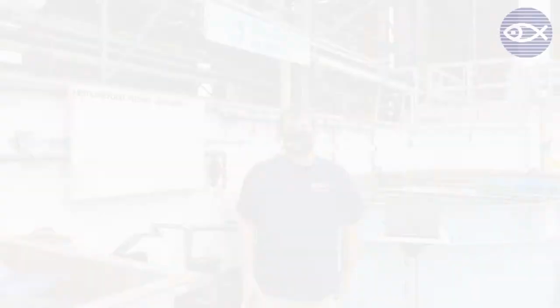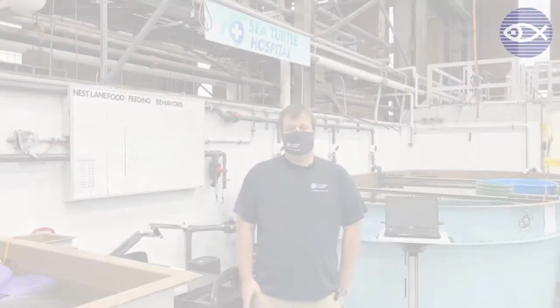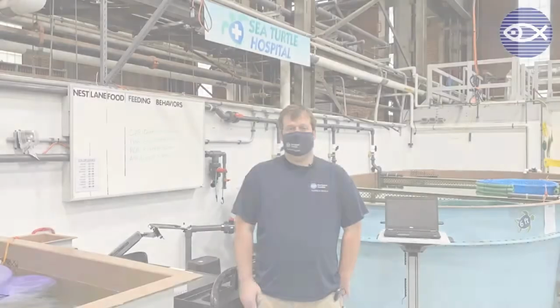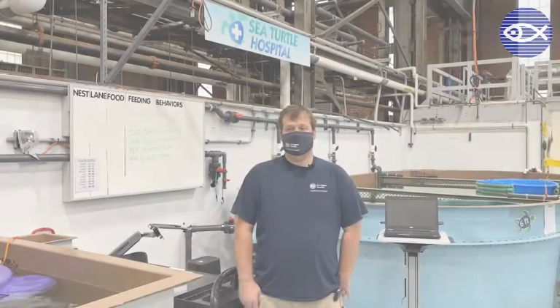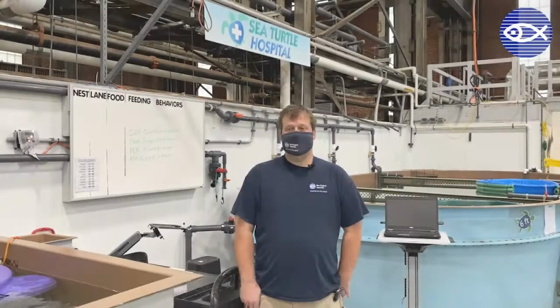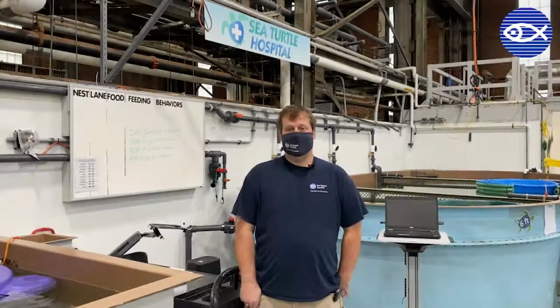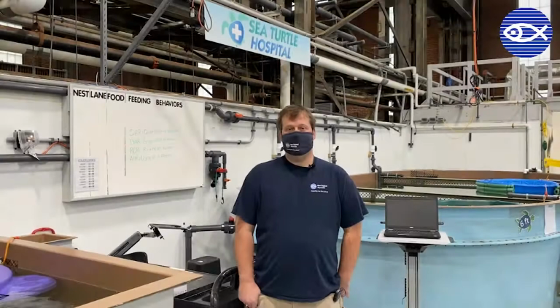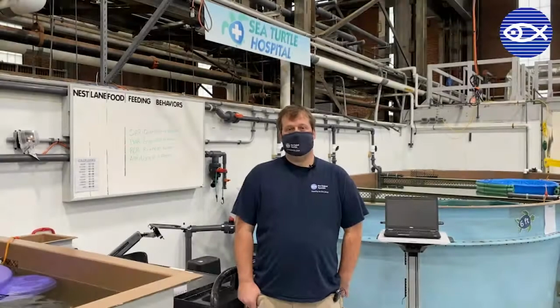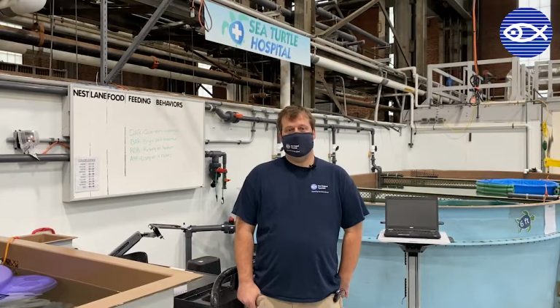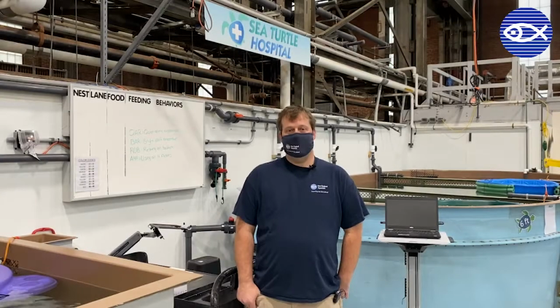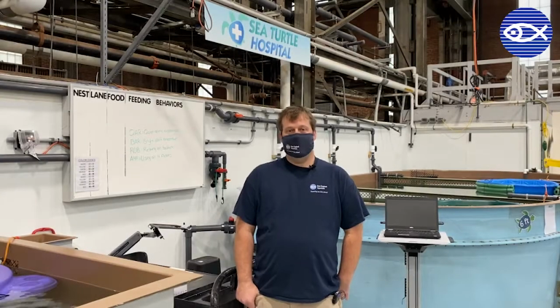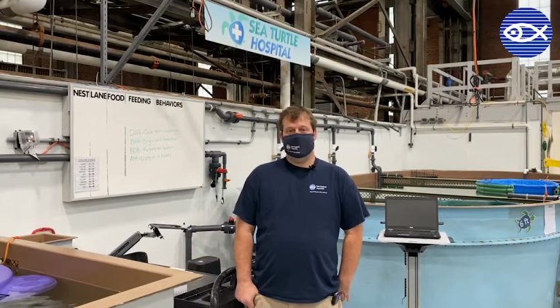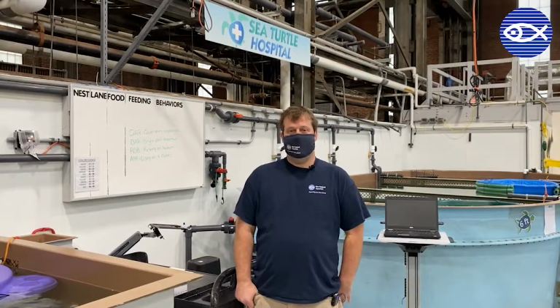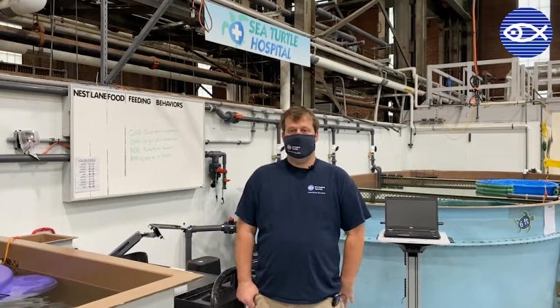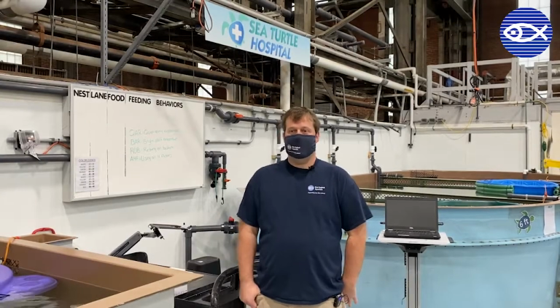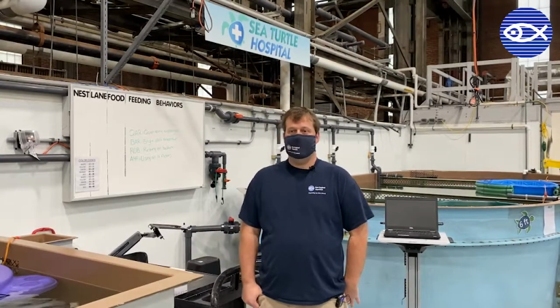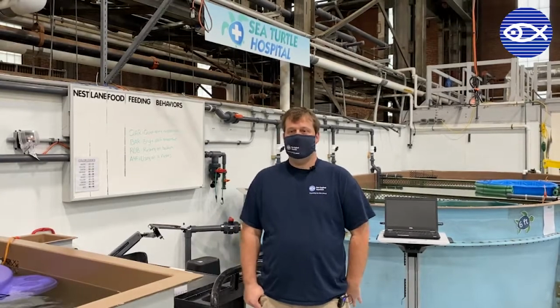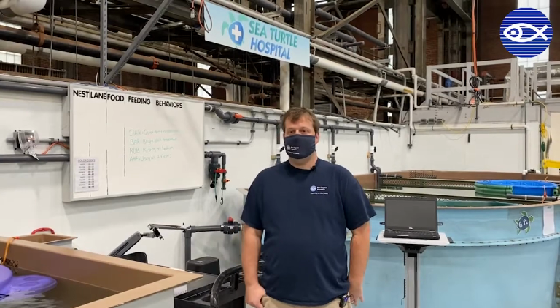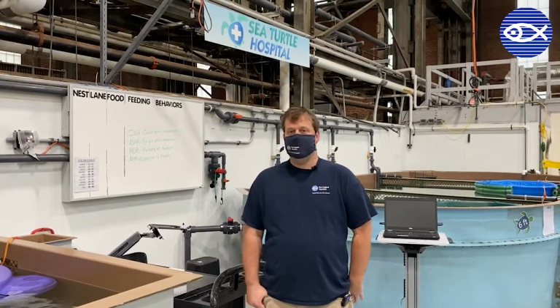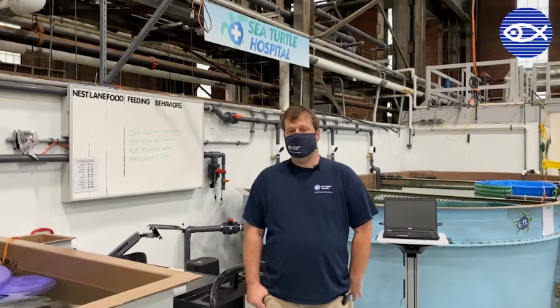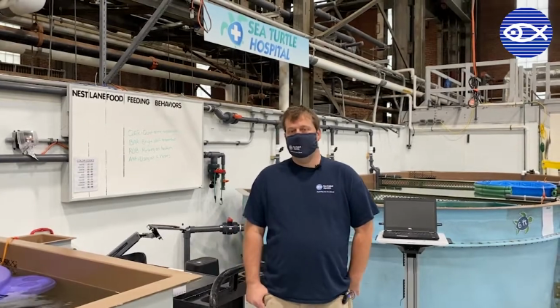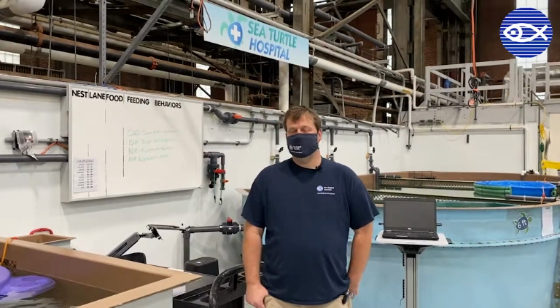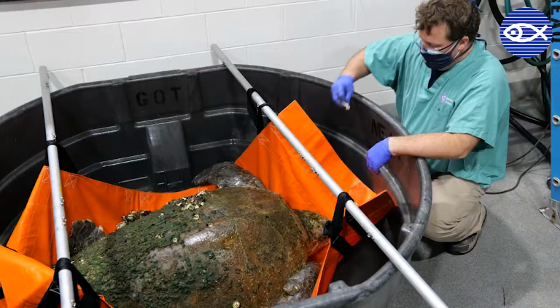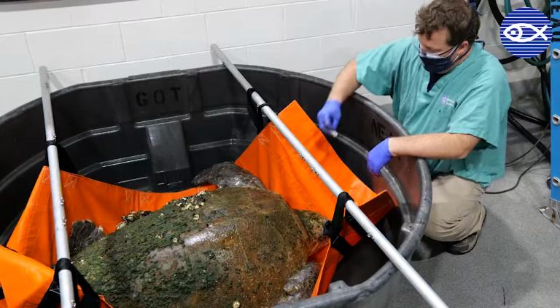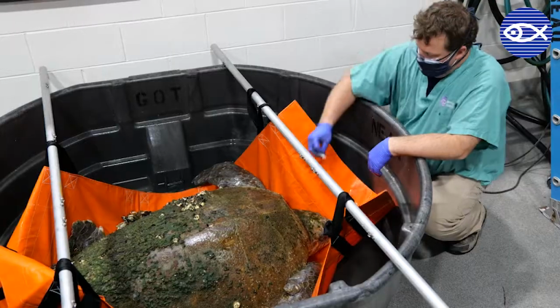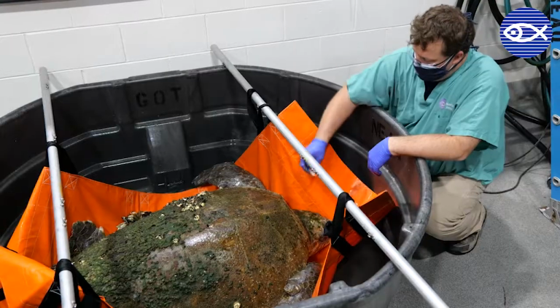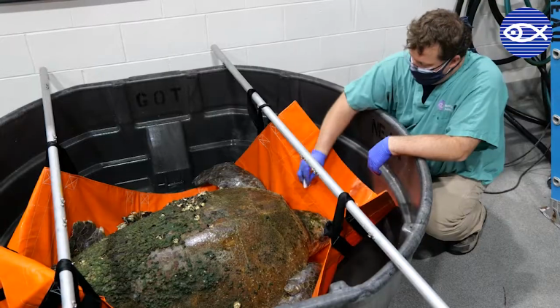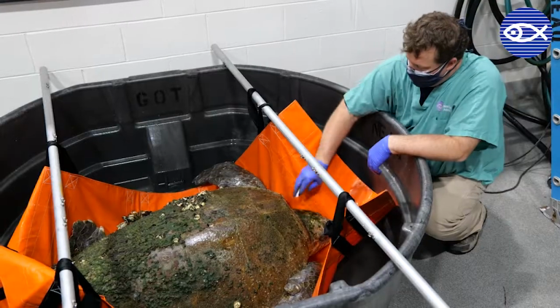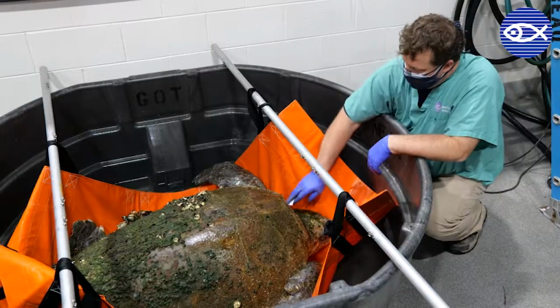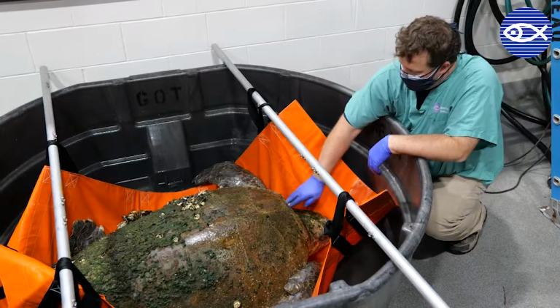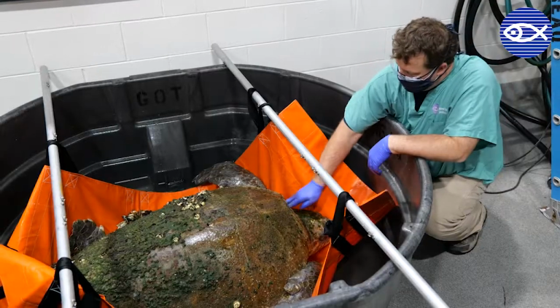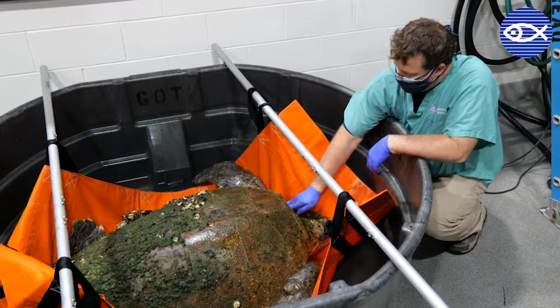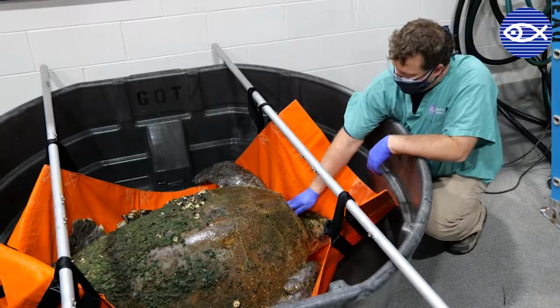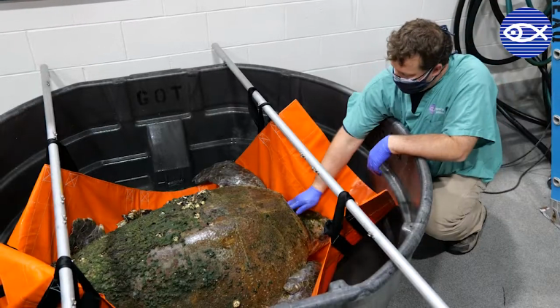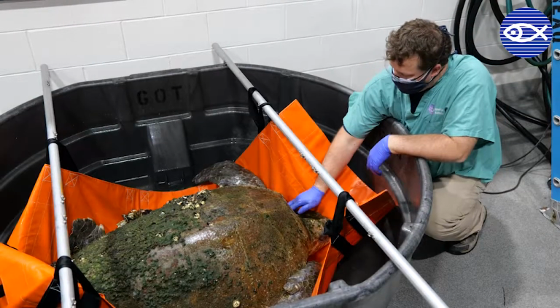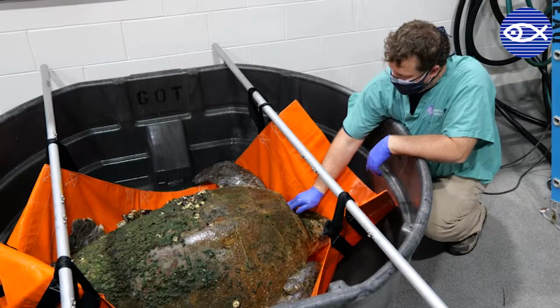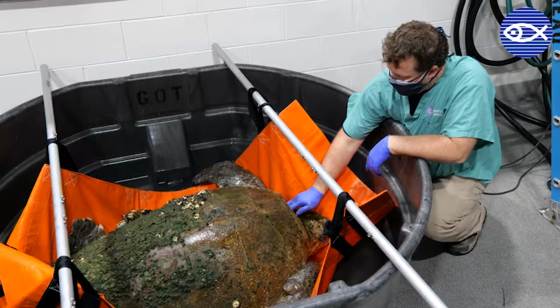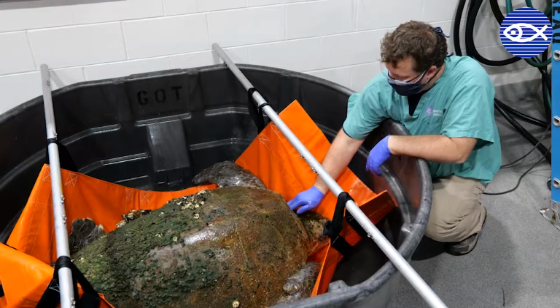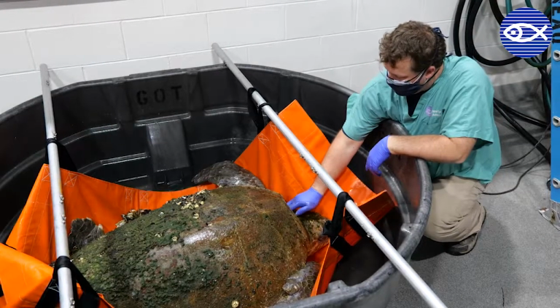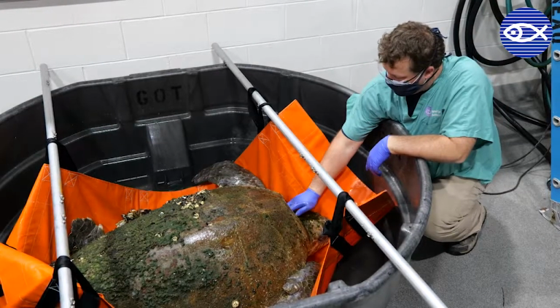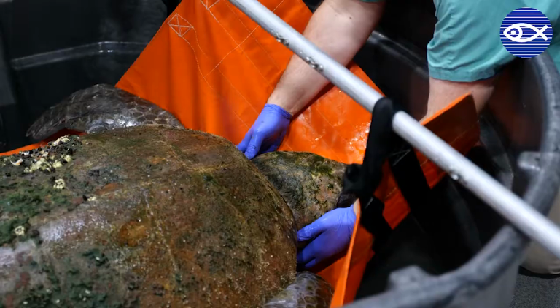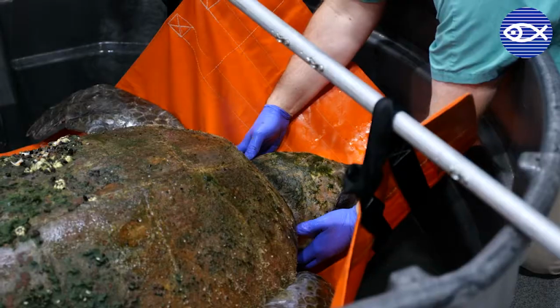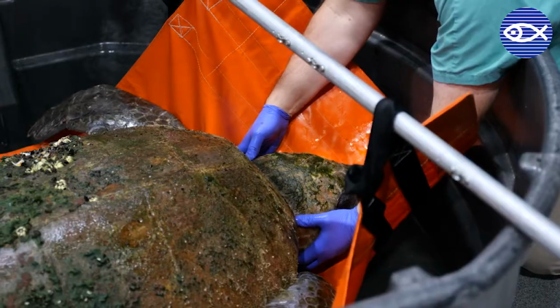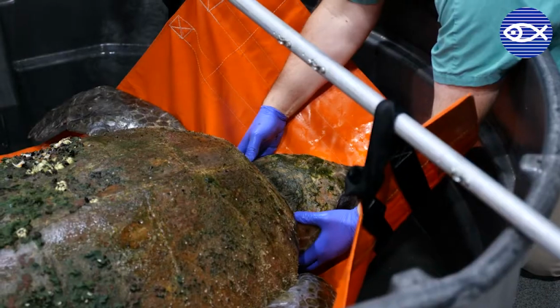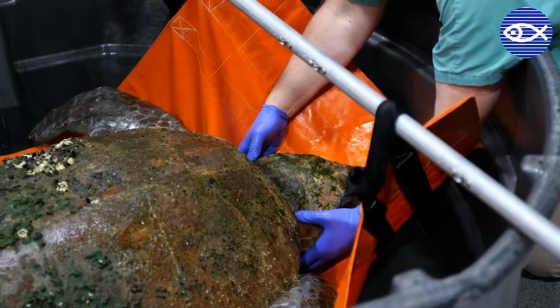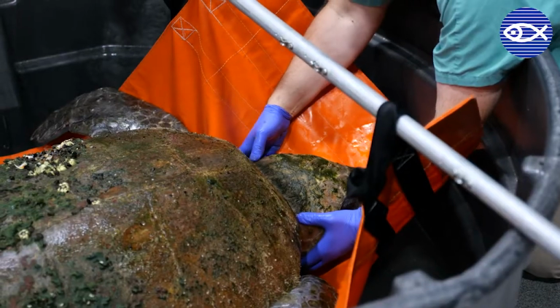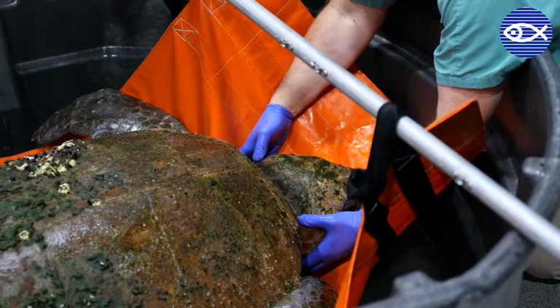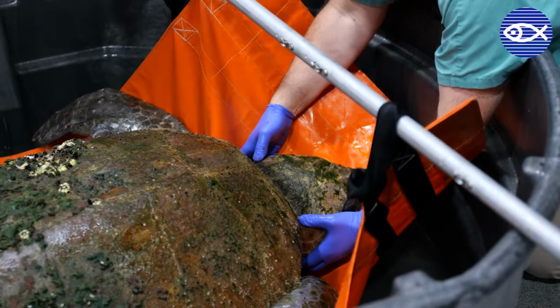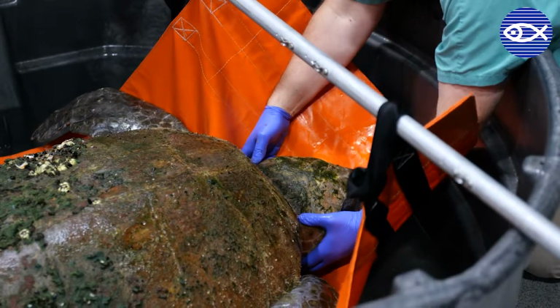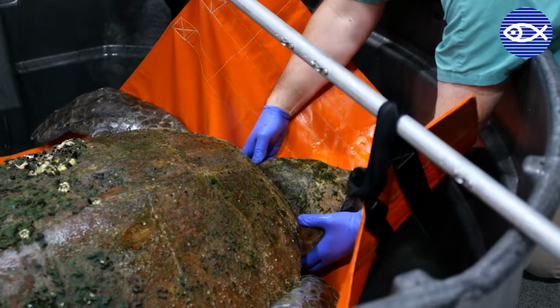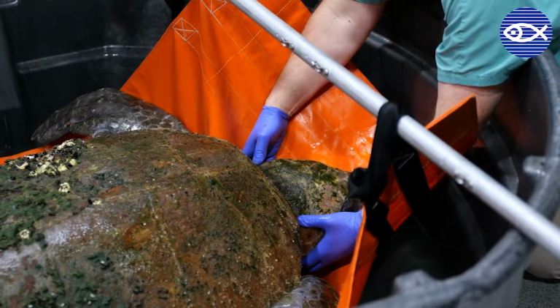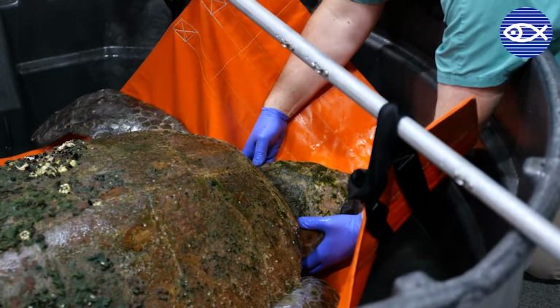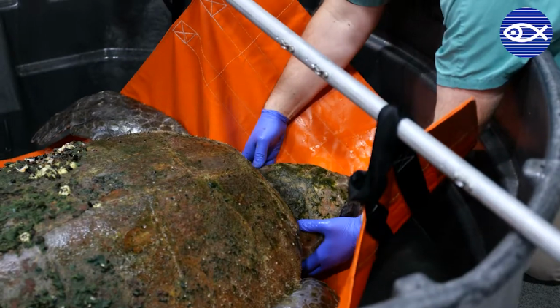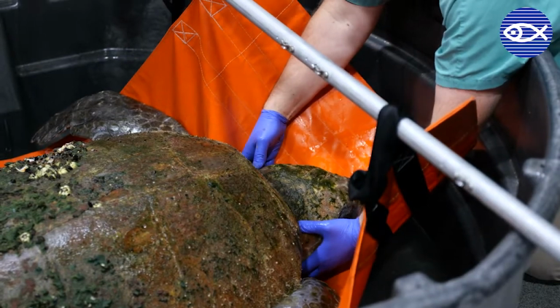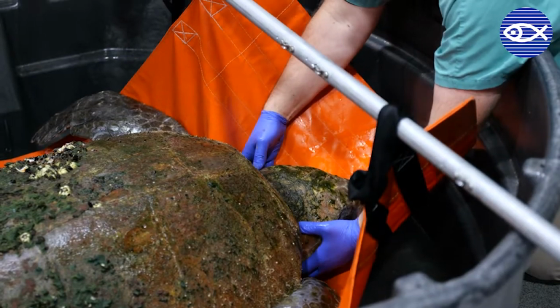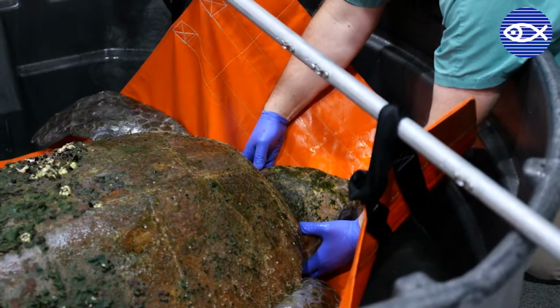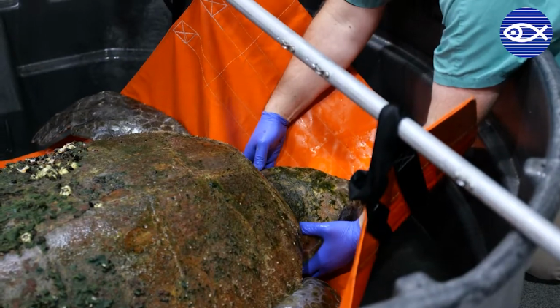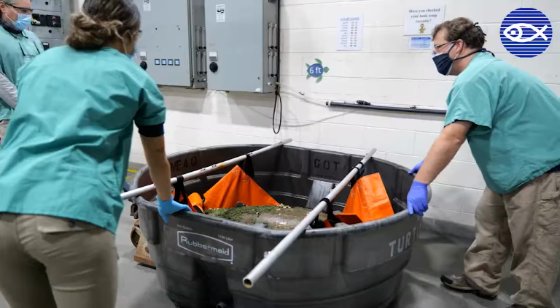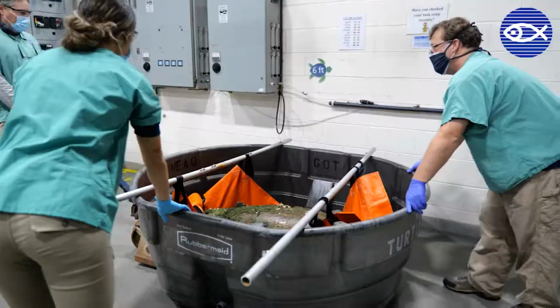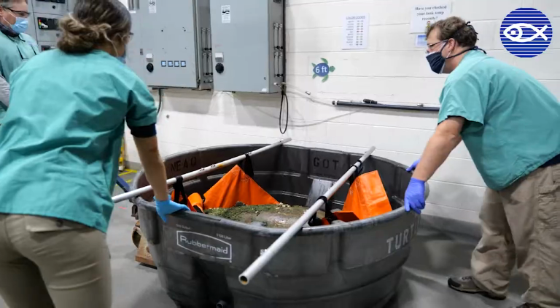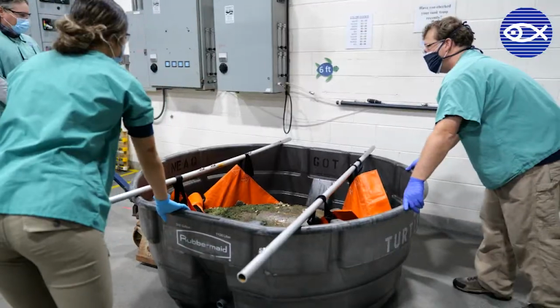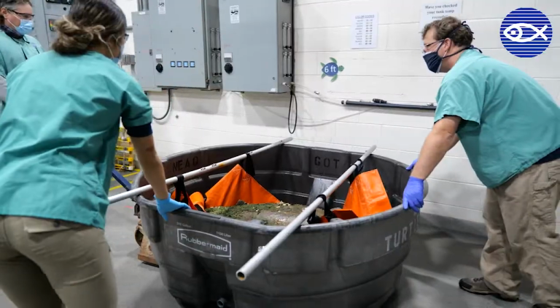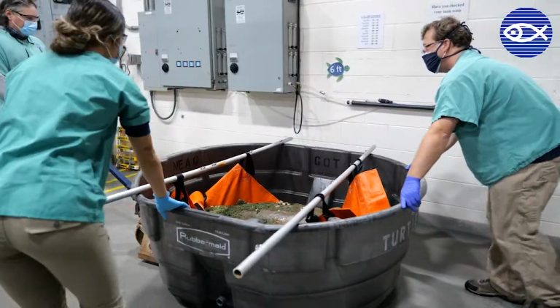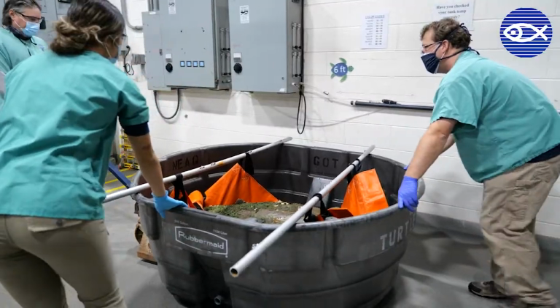My name is Adam Kennedy. I am a supervisor and a senior biologist here at the New England Aquarium's Marine Animal Rescue Team.